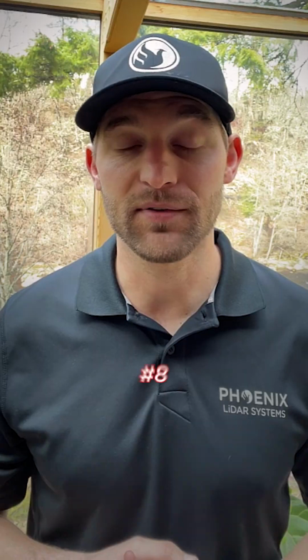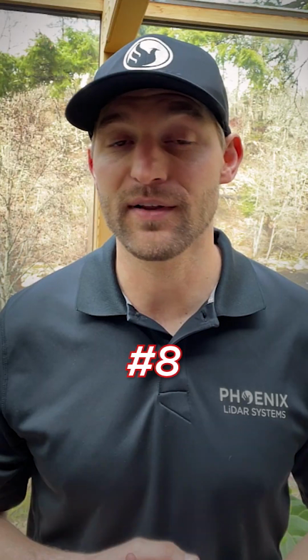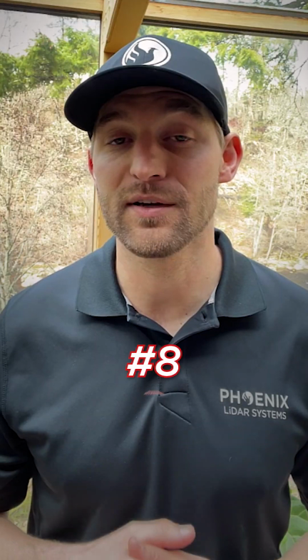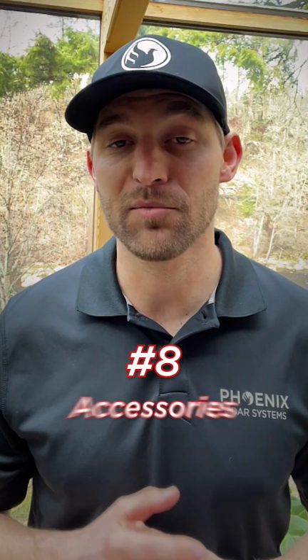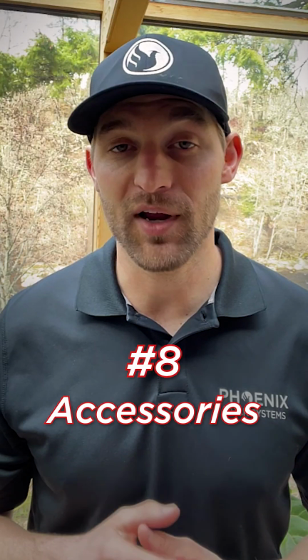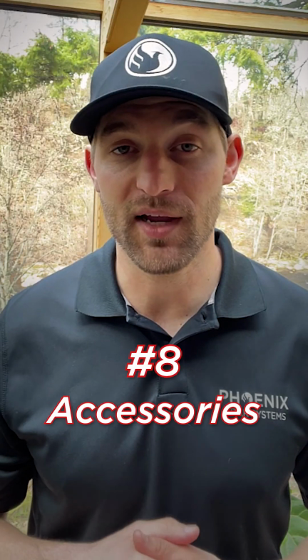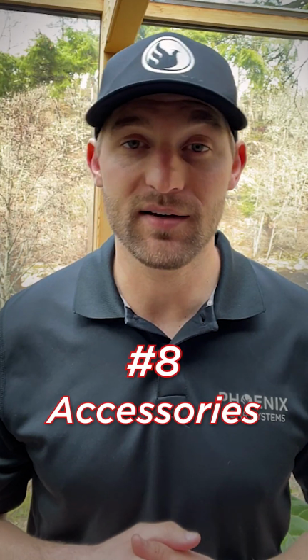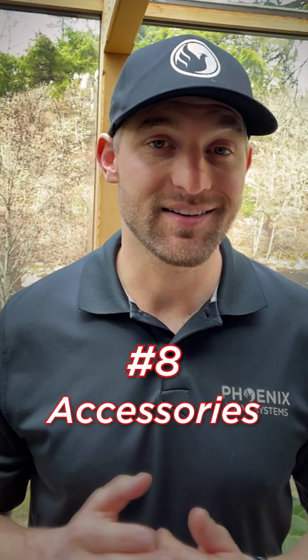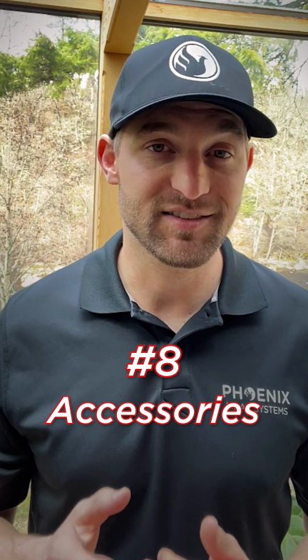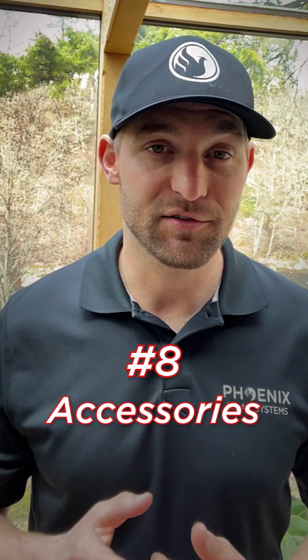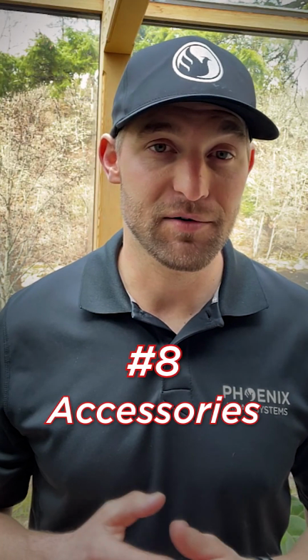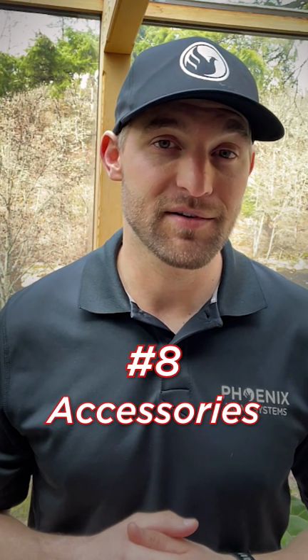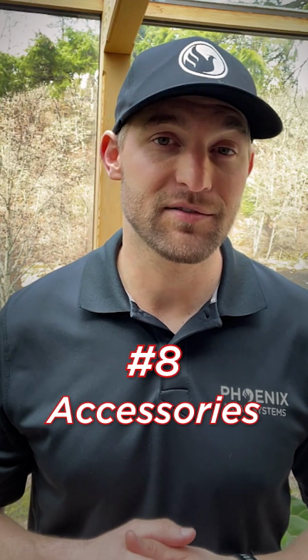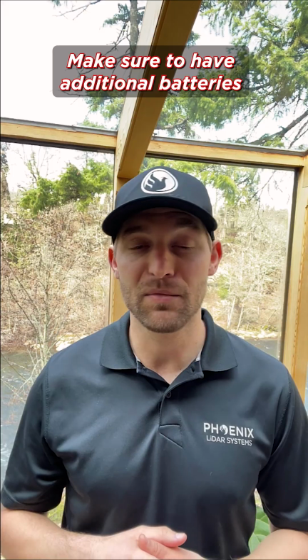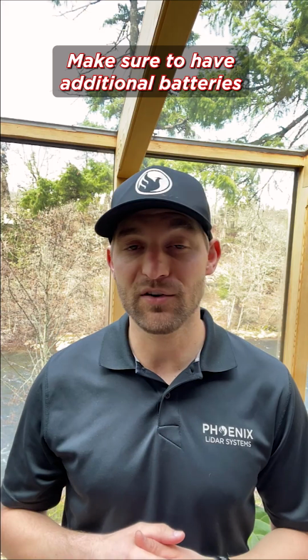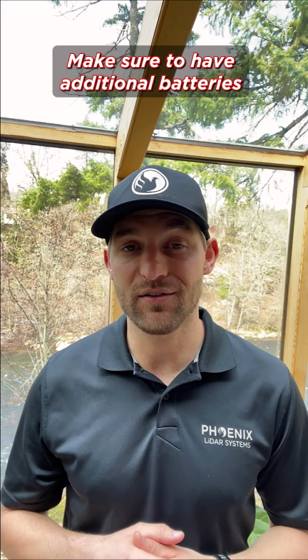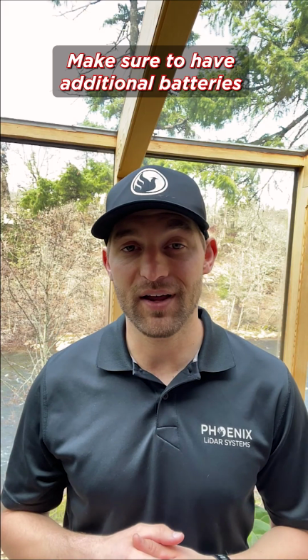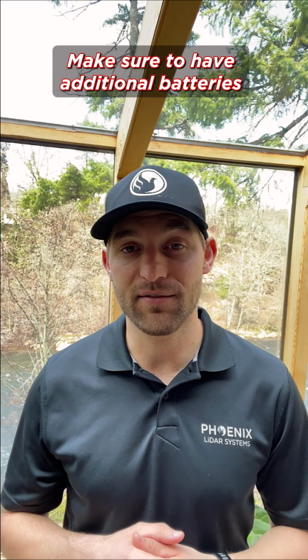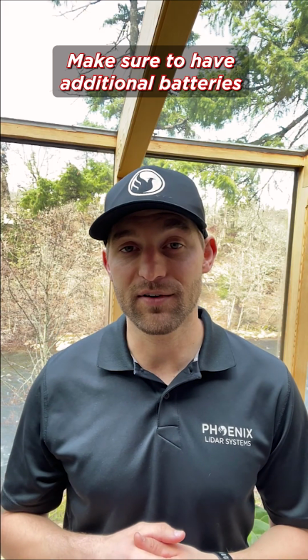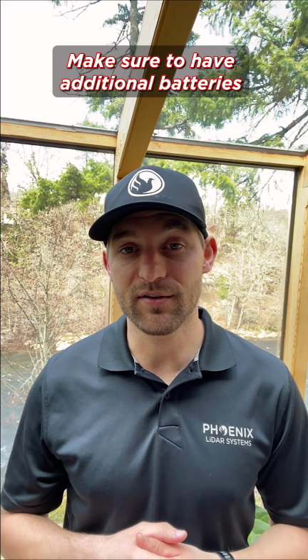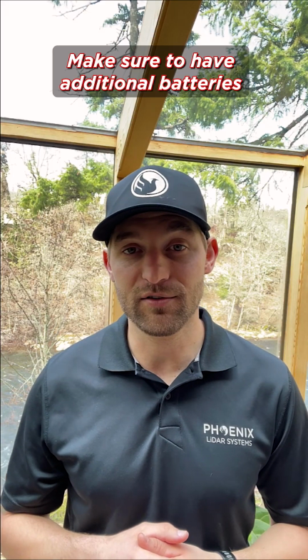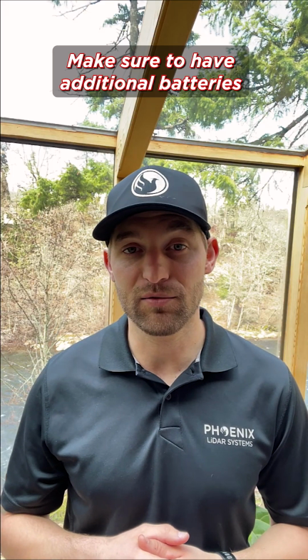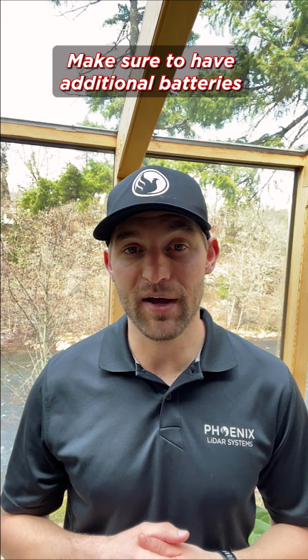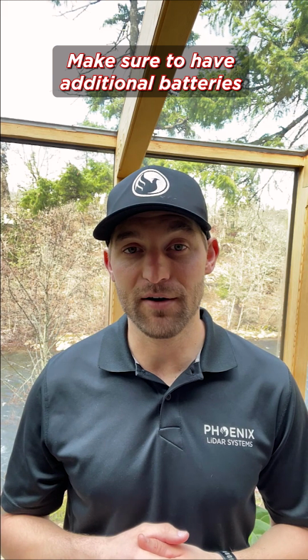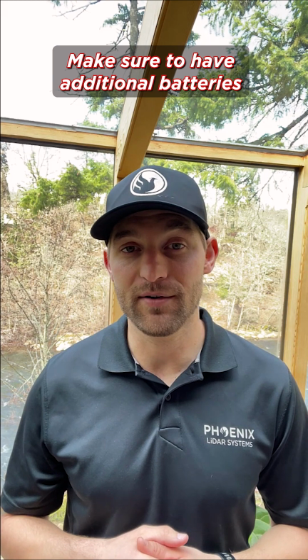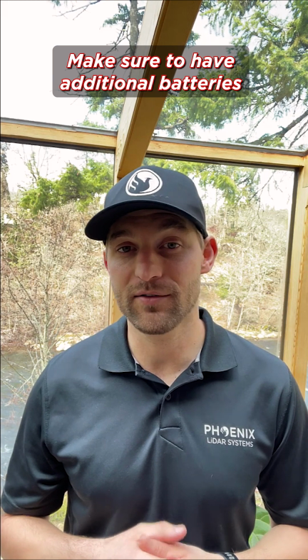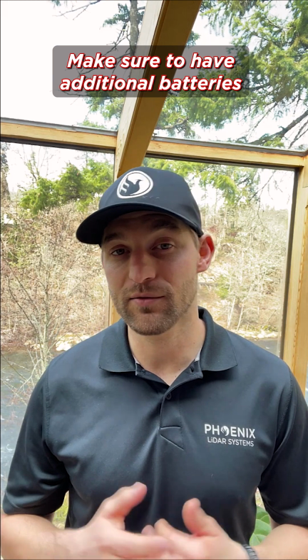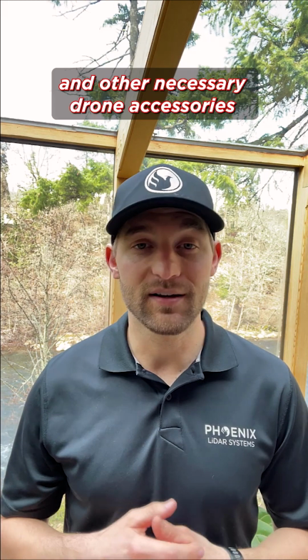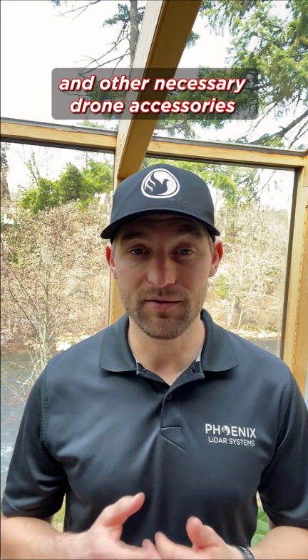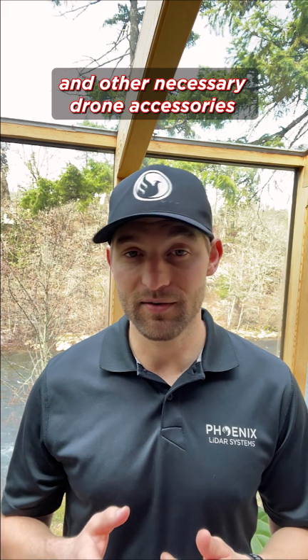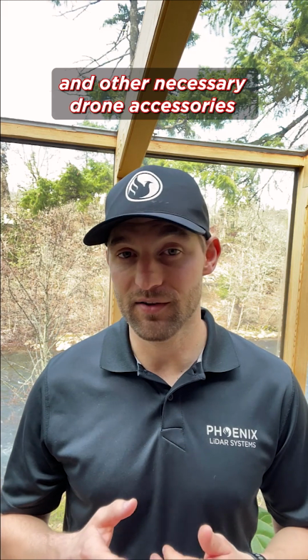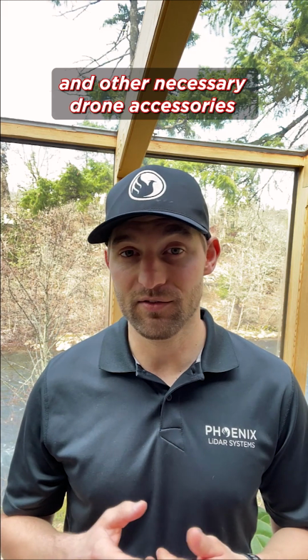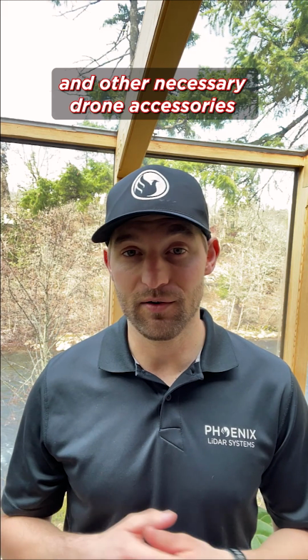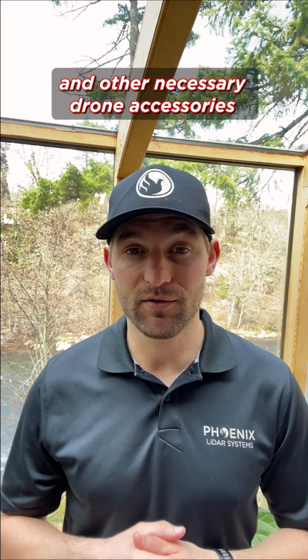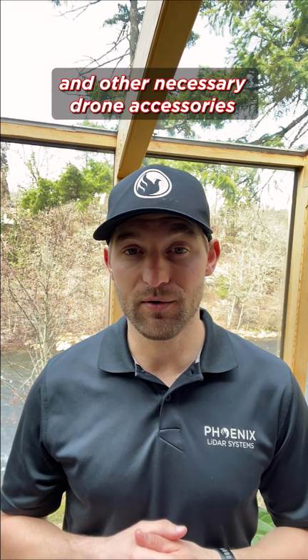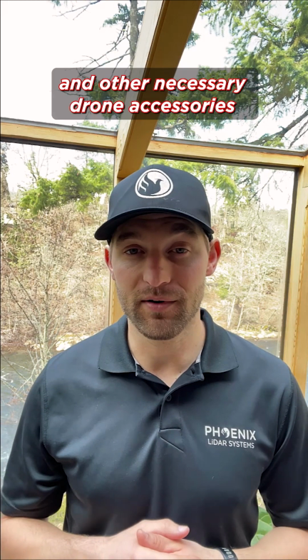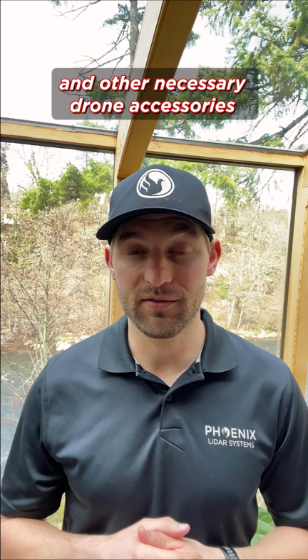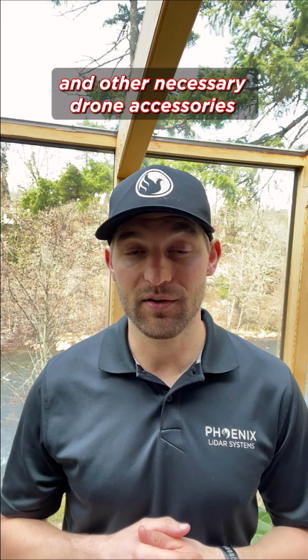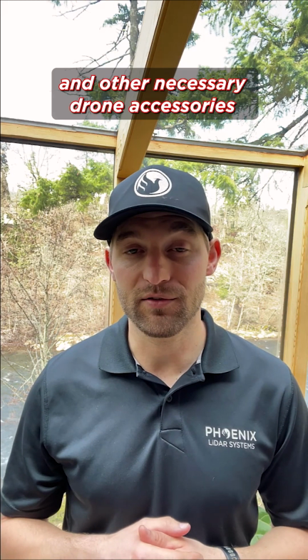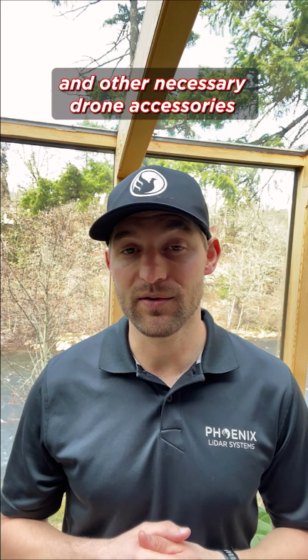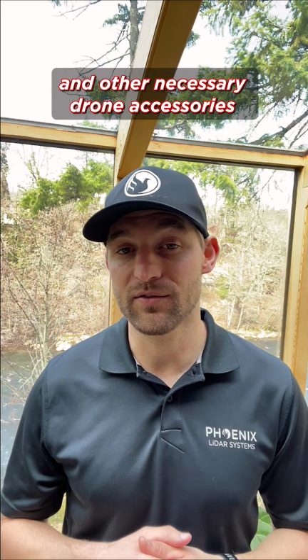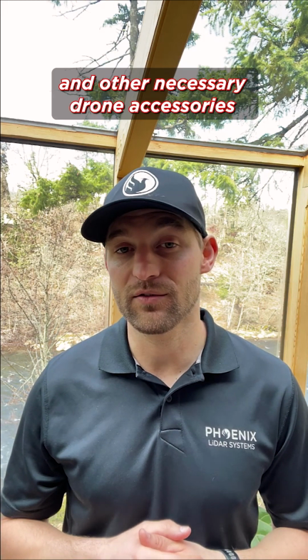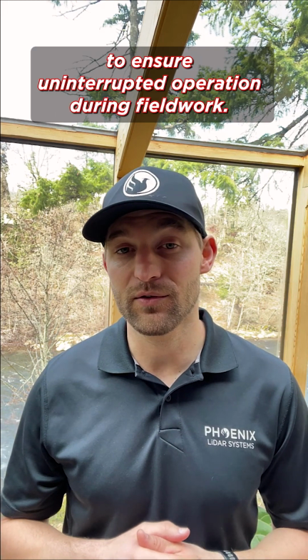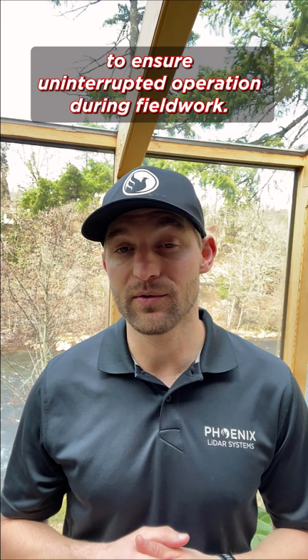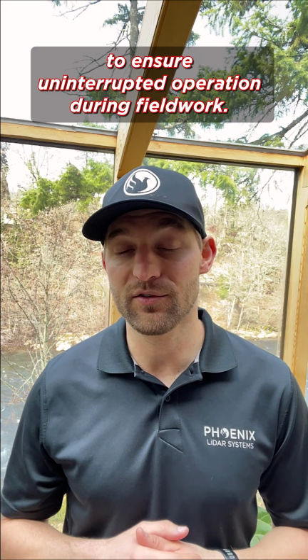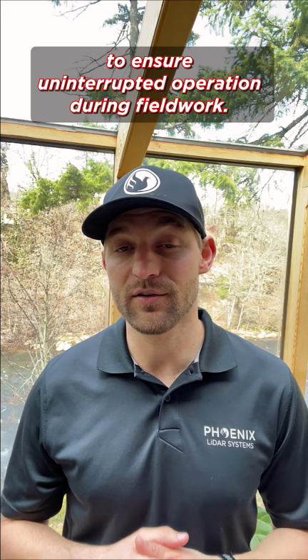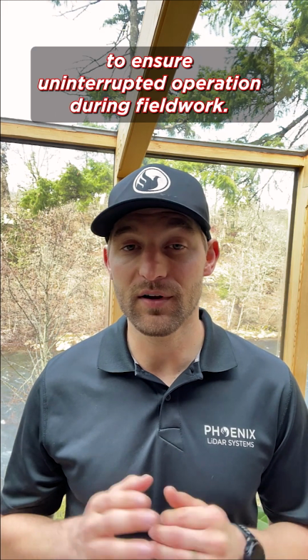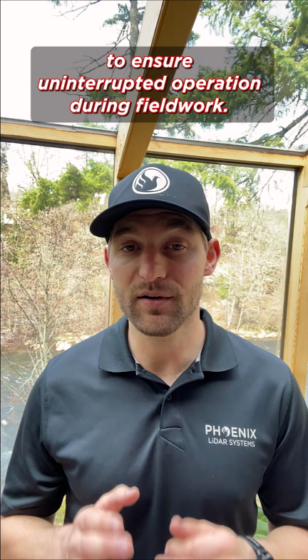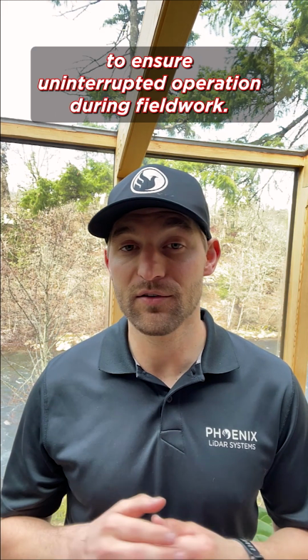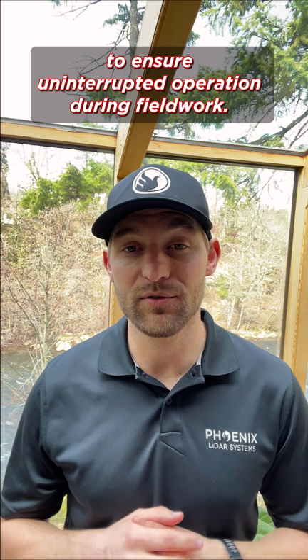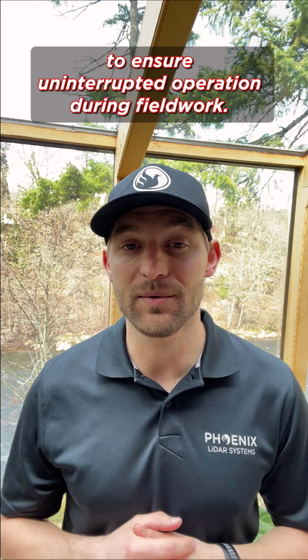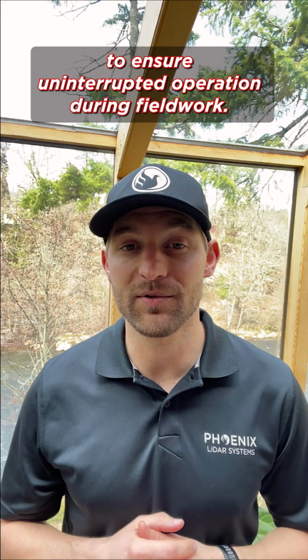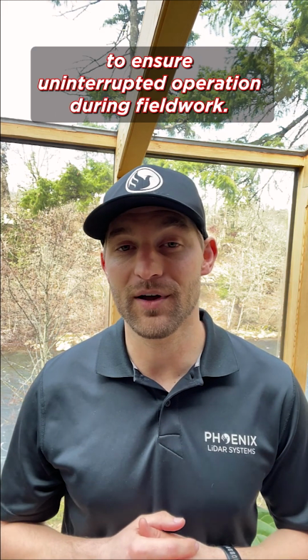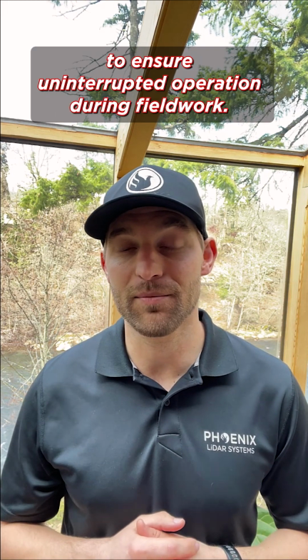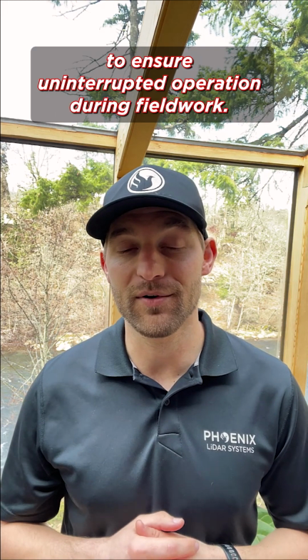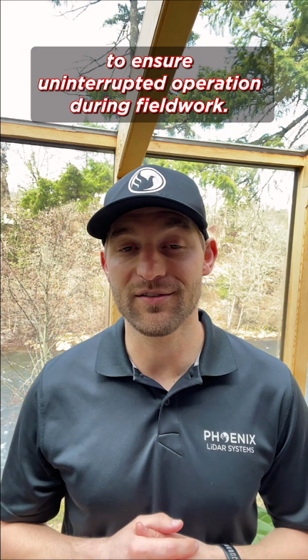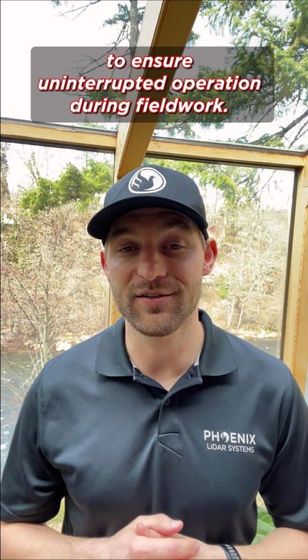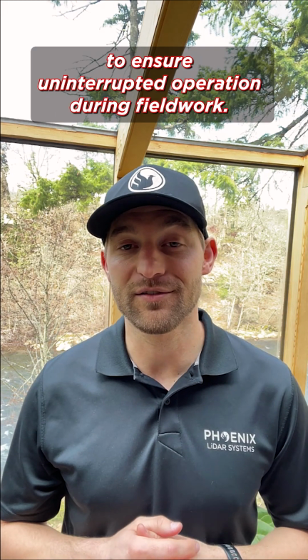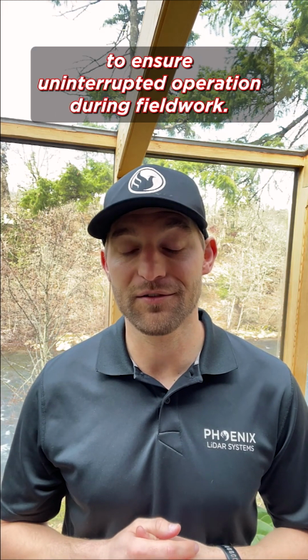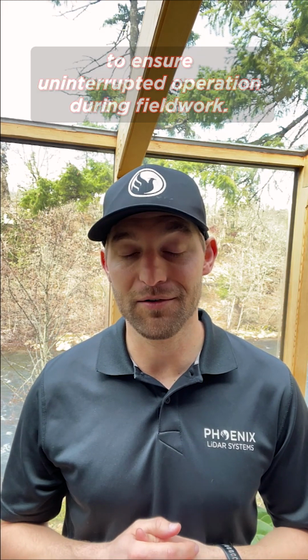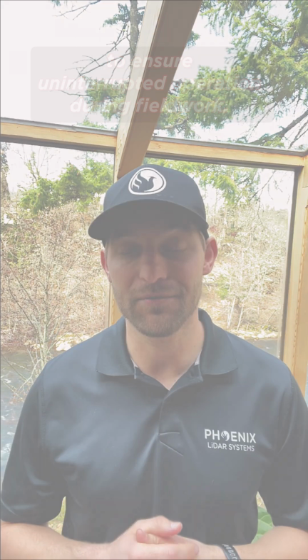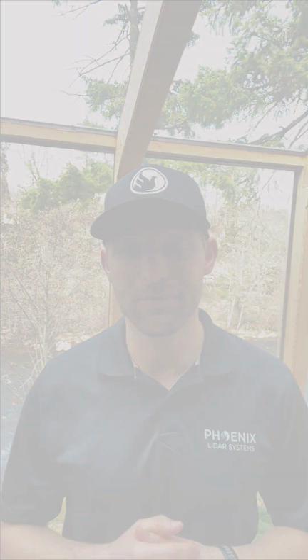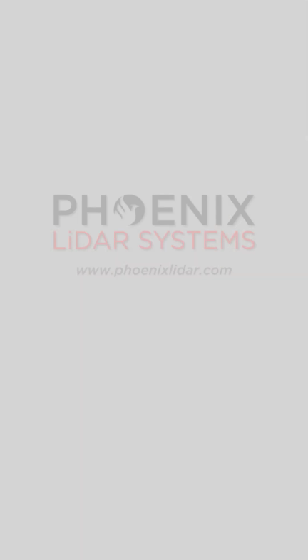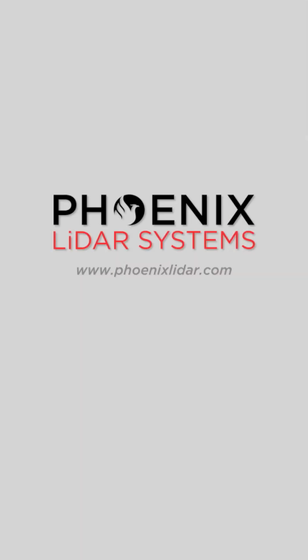And finally, number eight, accessories: make sure to have additional batteries and other necessary drone accessories to ensure uninterrupted operation during fieldwork.